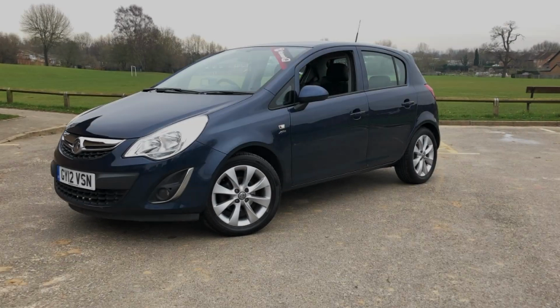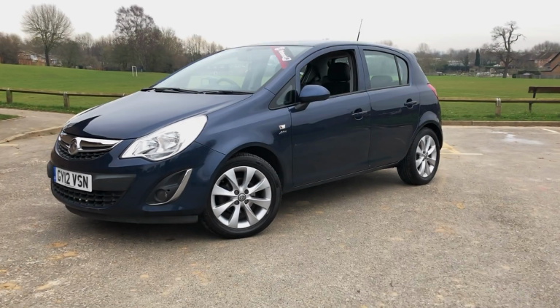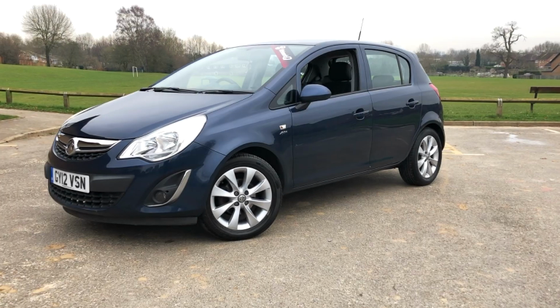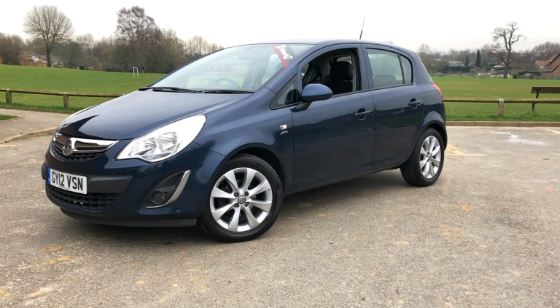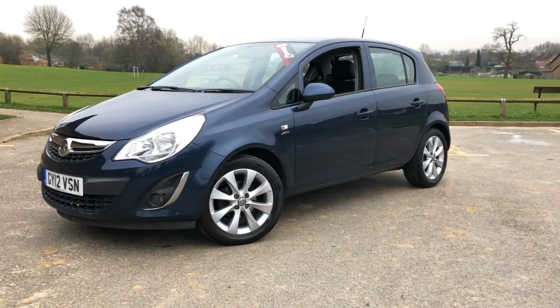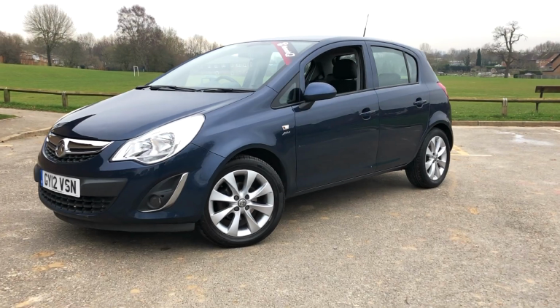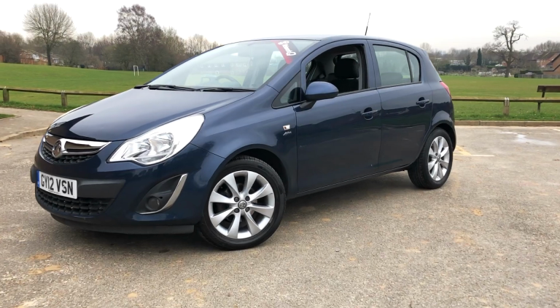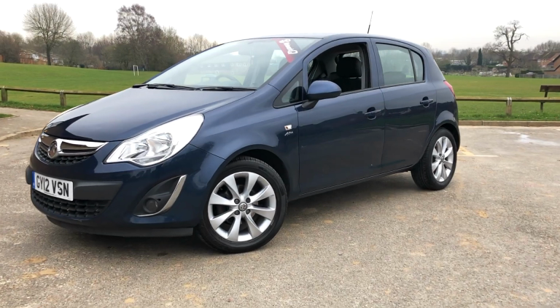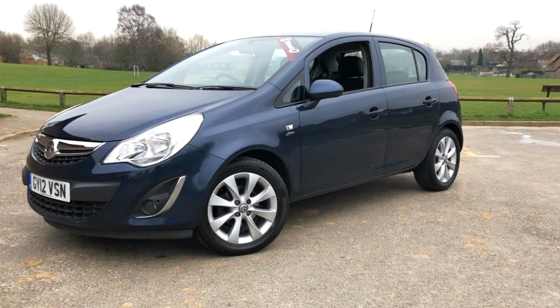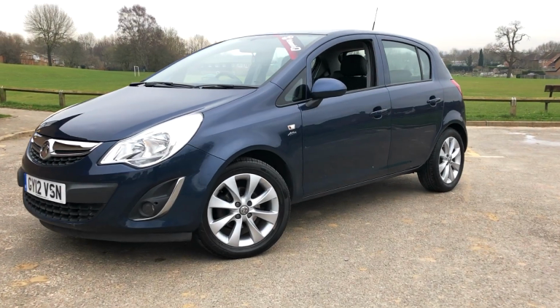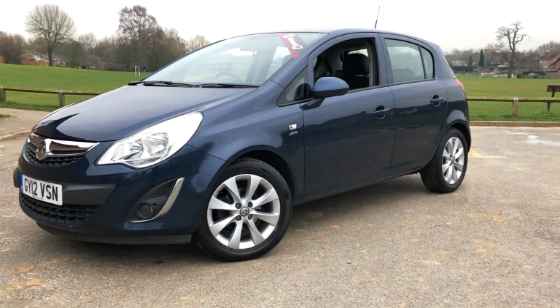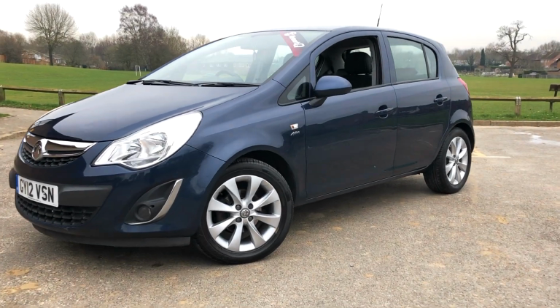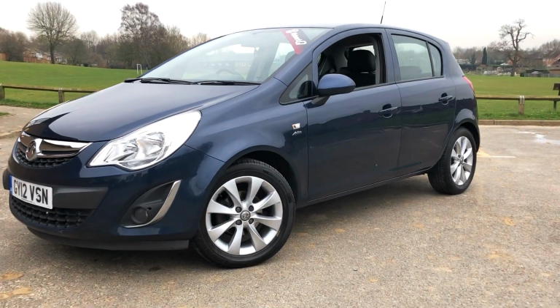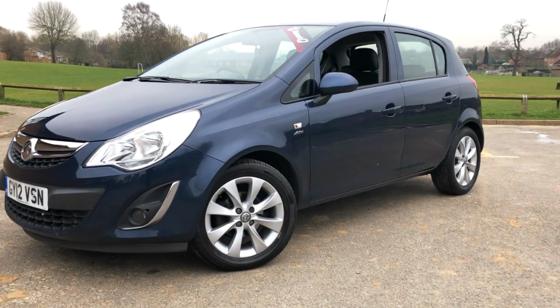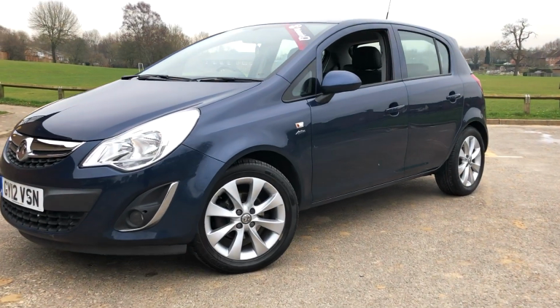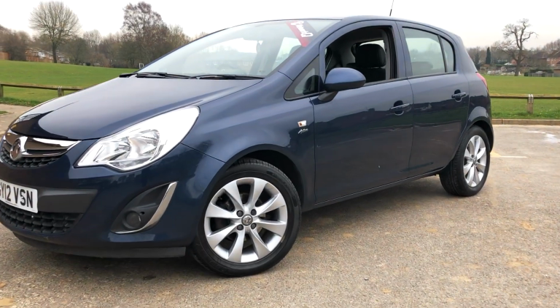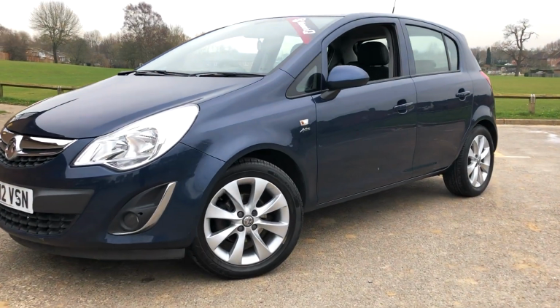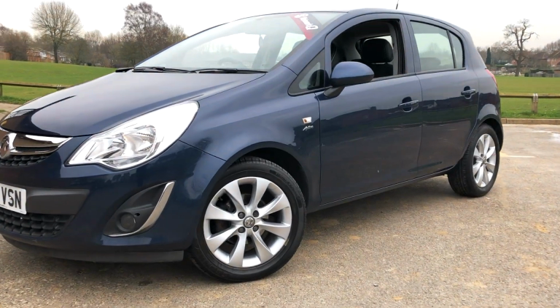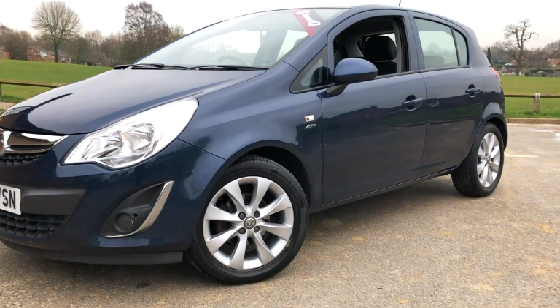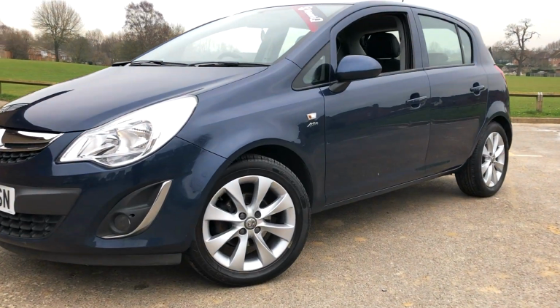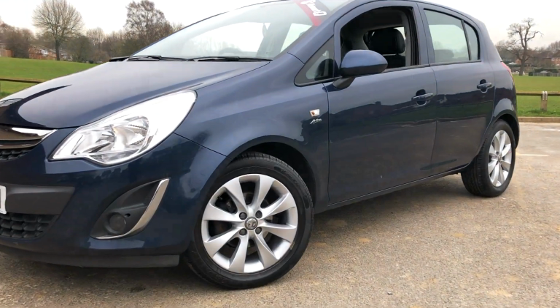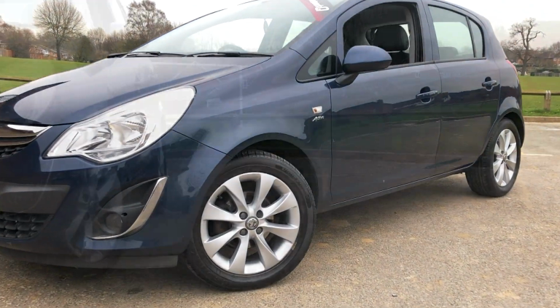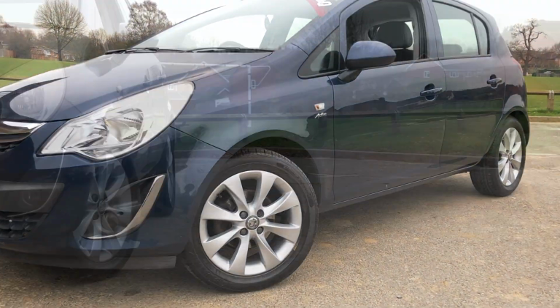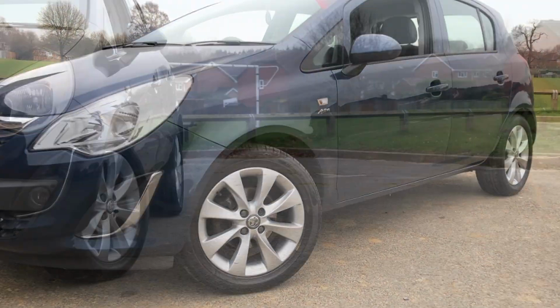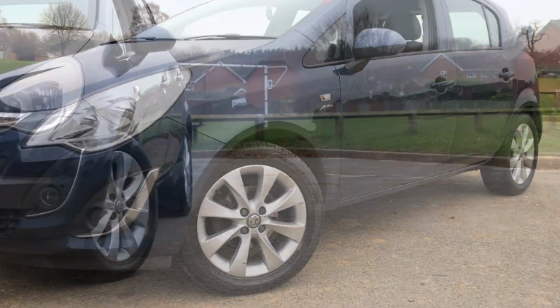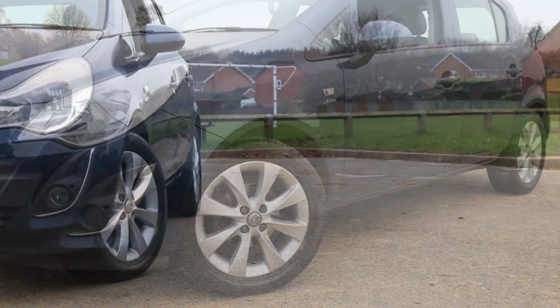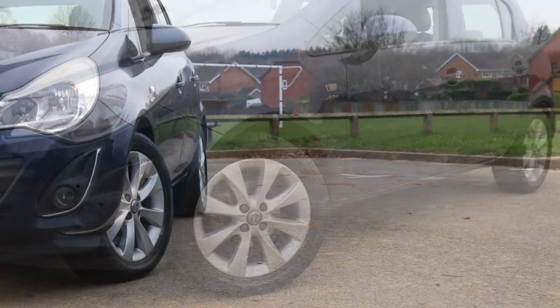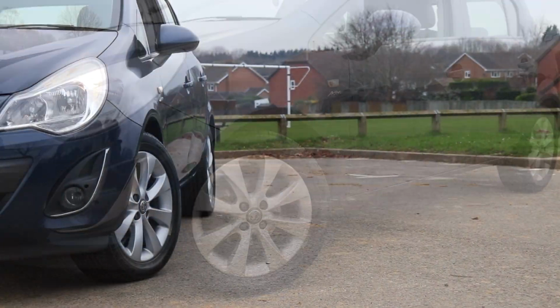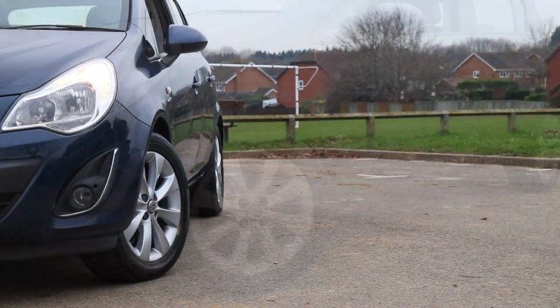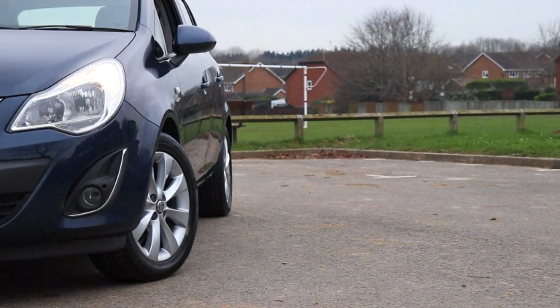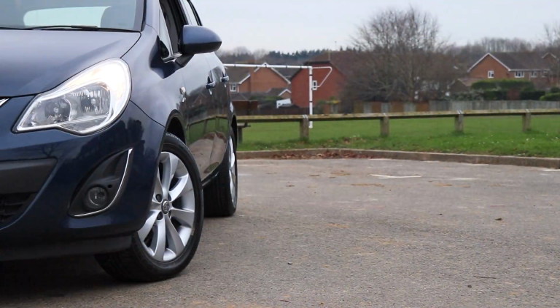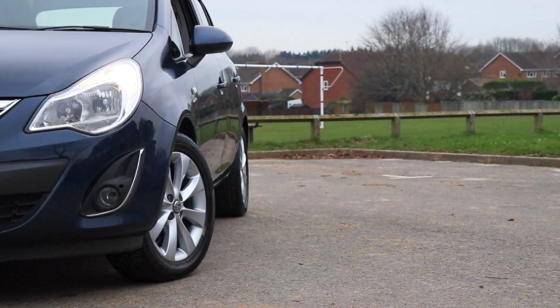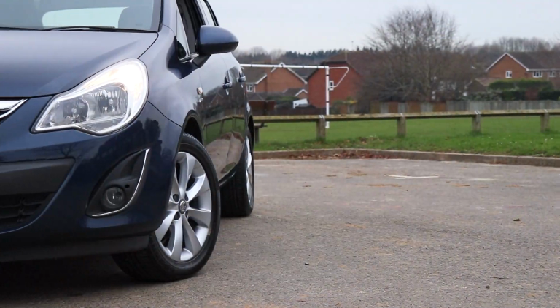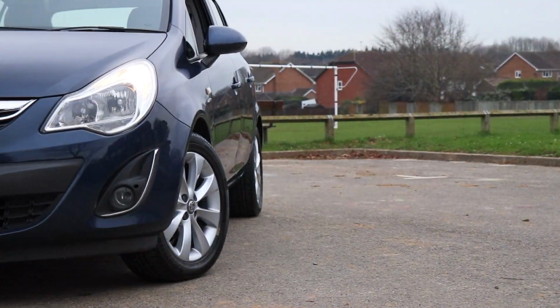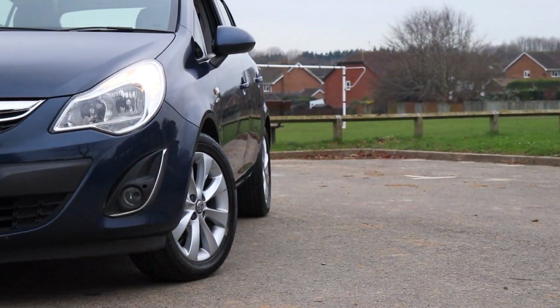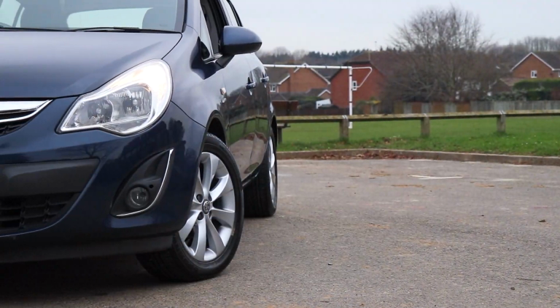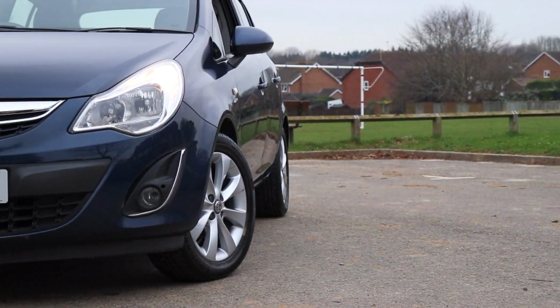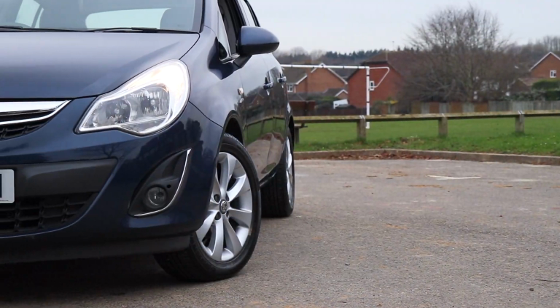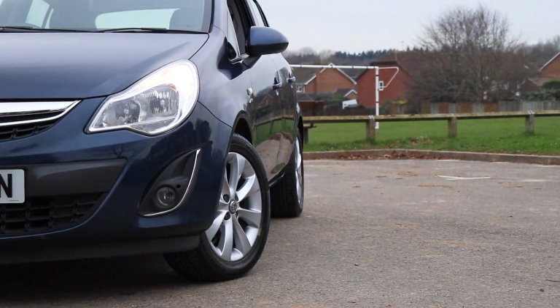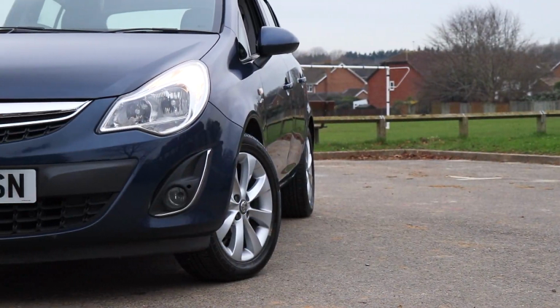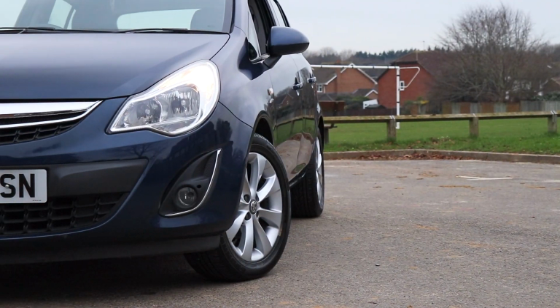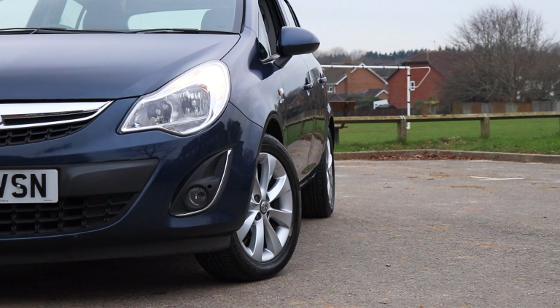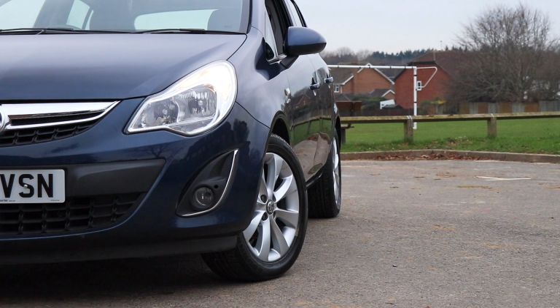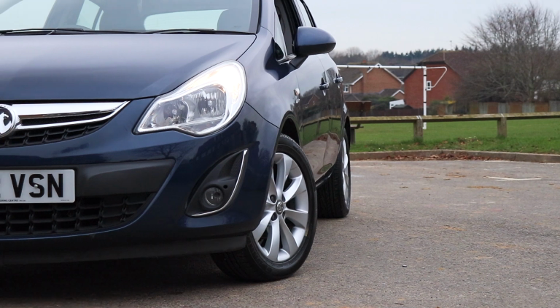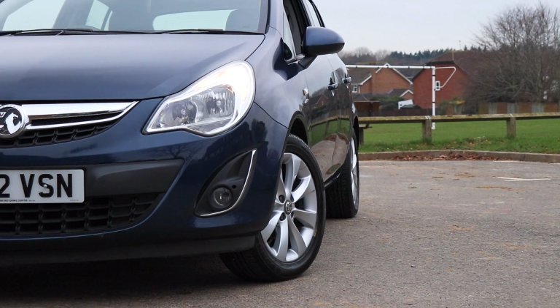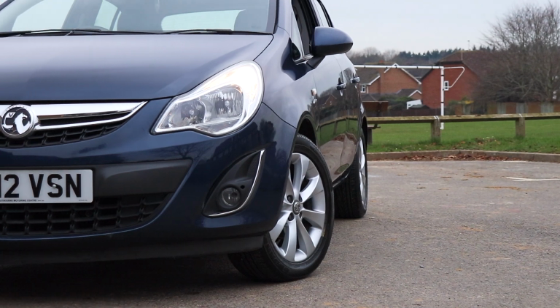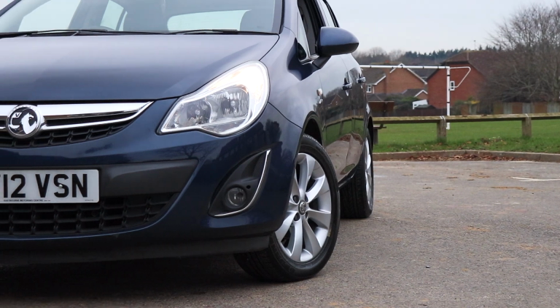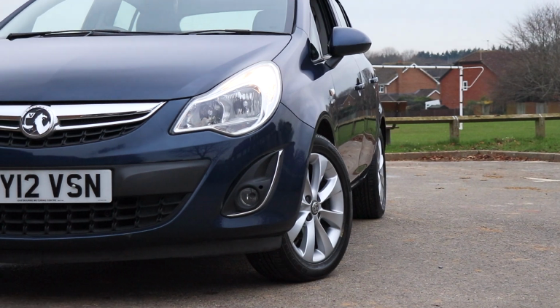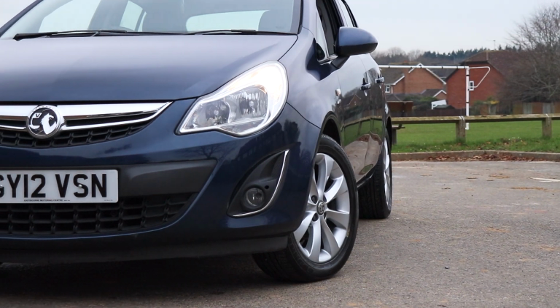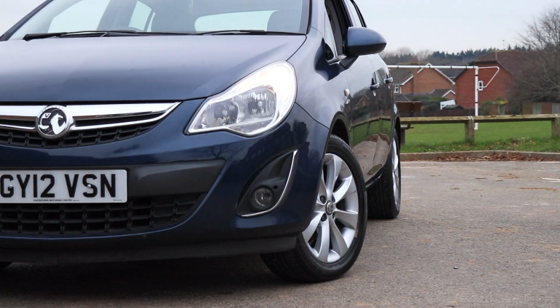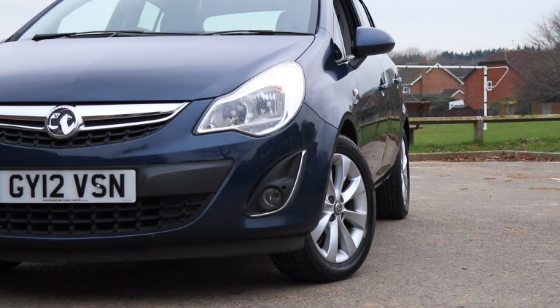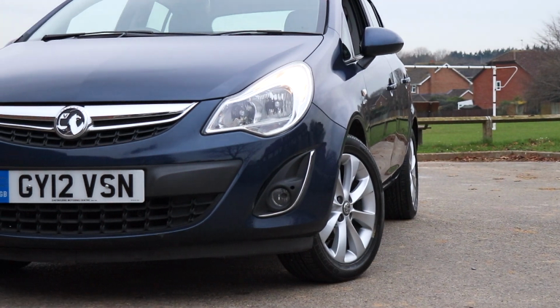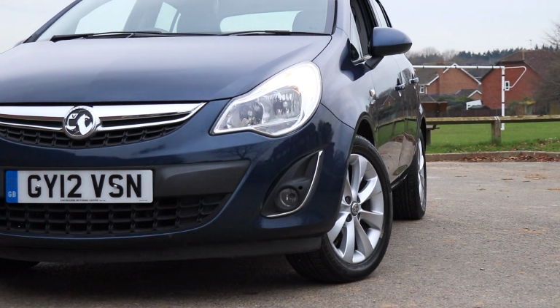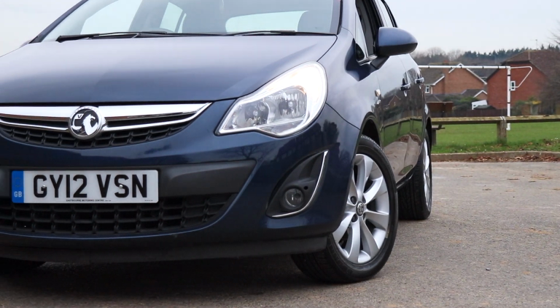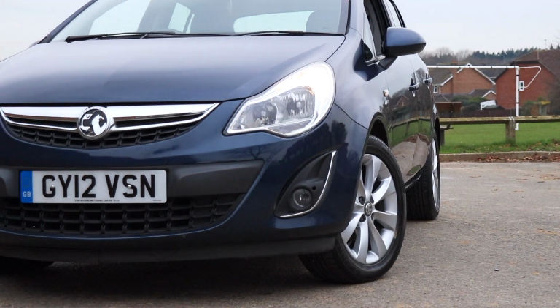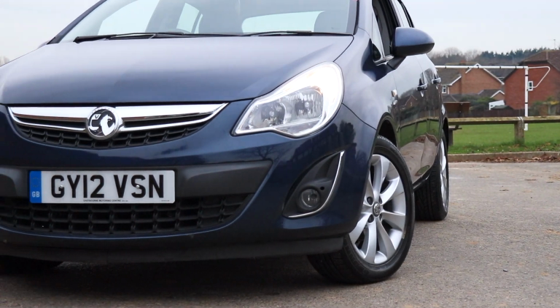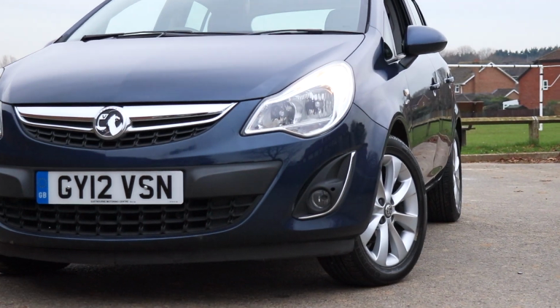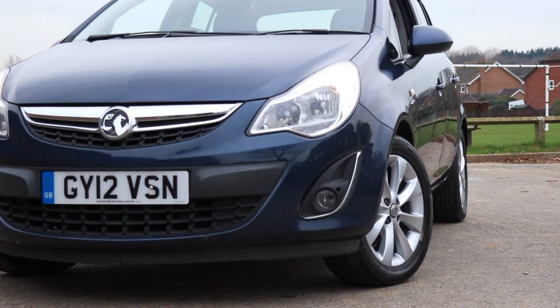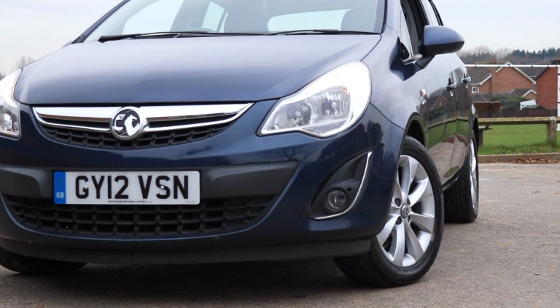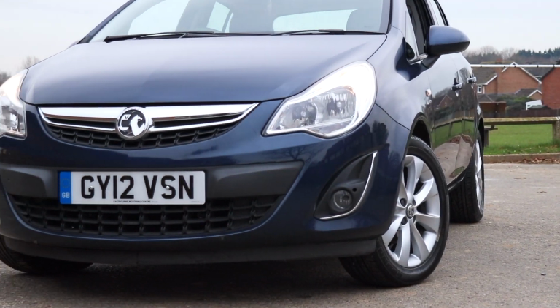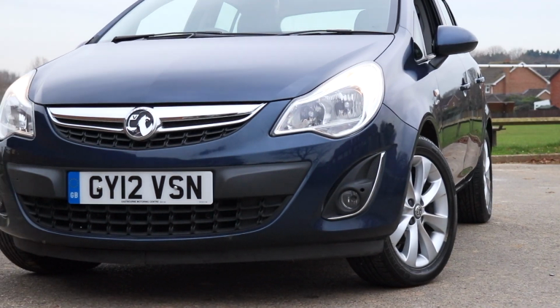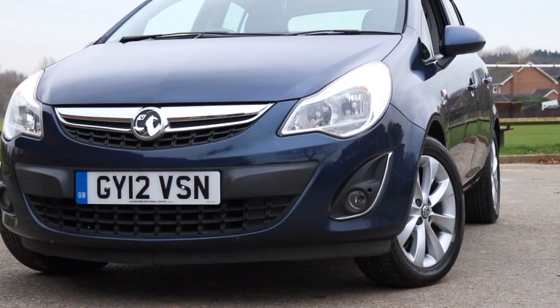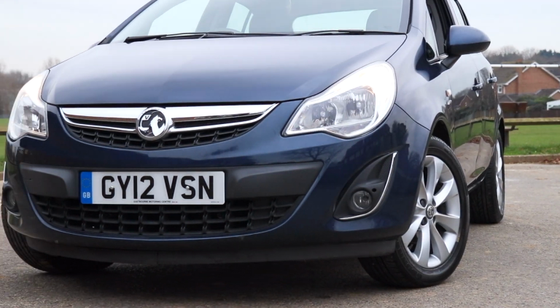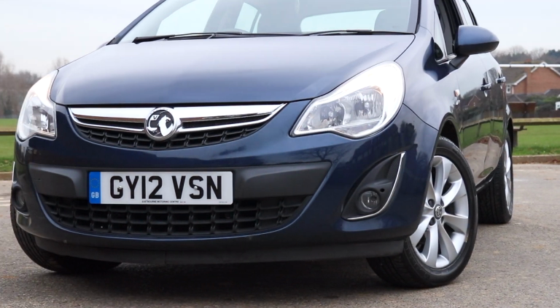Welcome to the EMC Group. With over 50 years in the motor trade, we're here to help you purchase your perfect new or used Vauxhall.